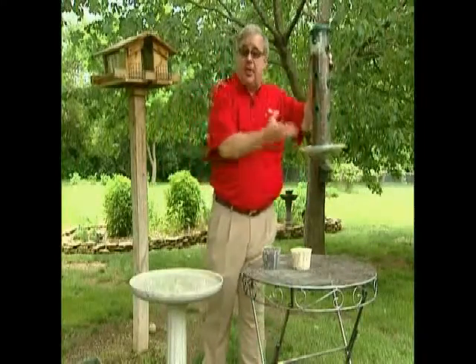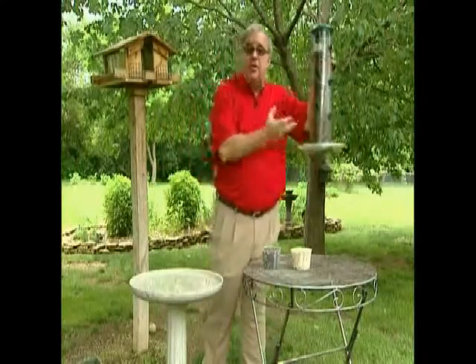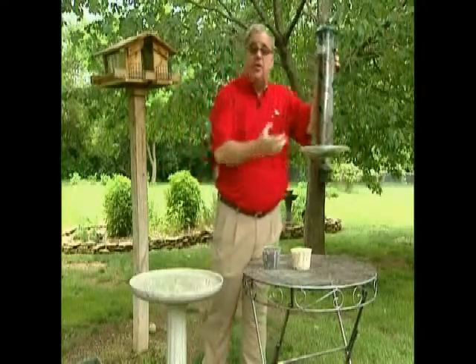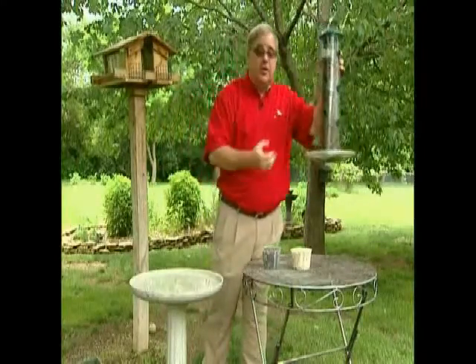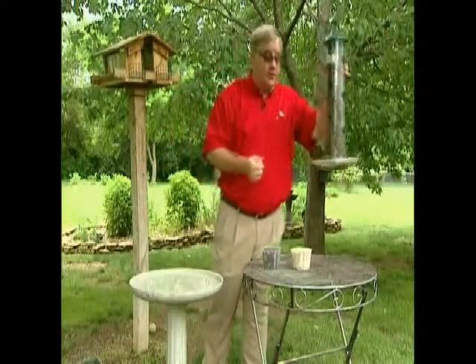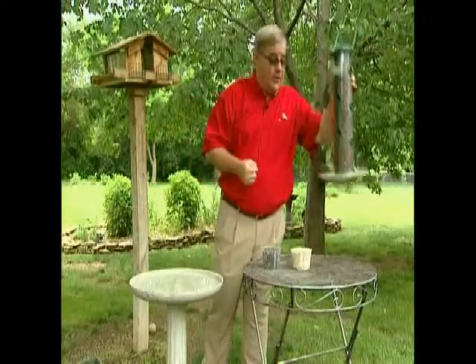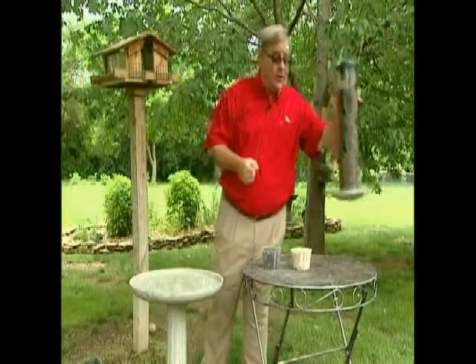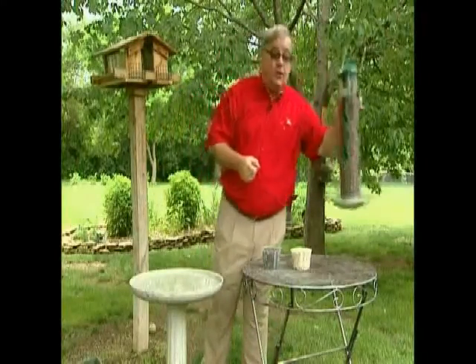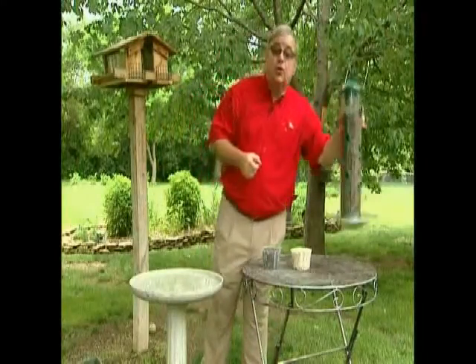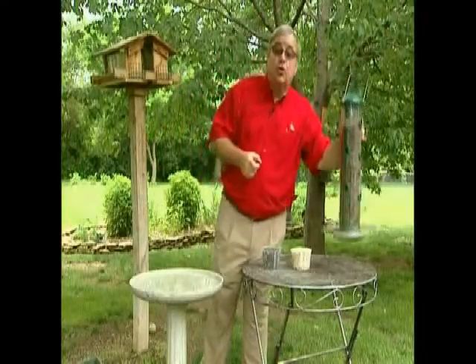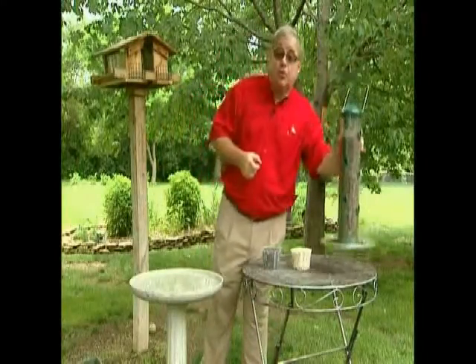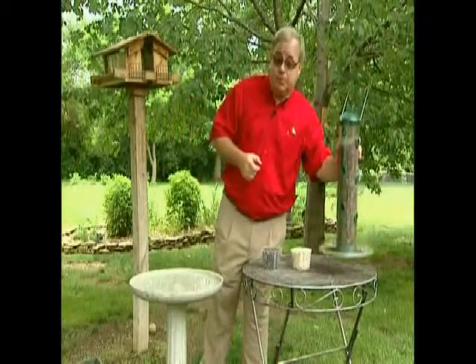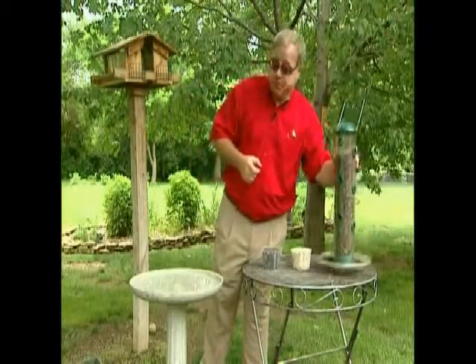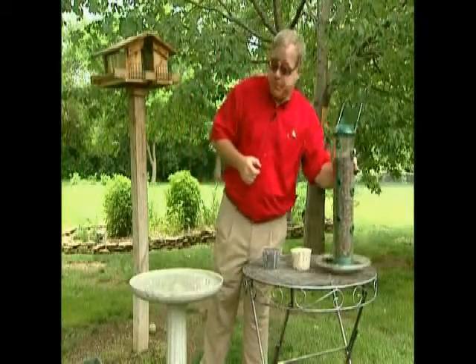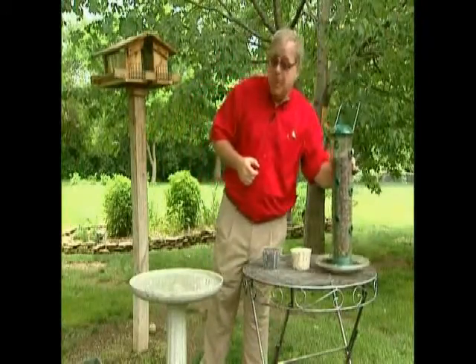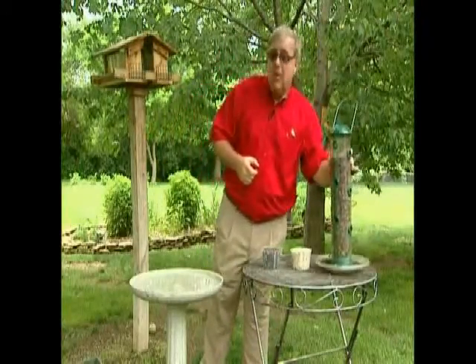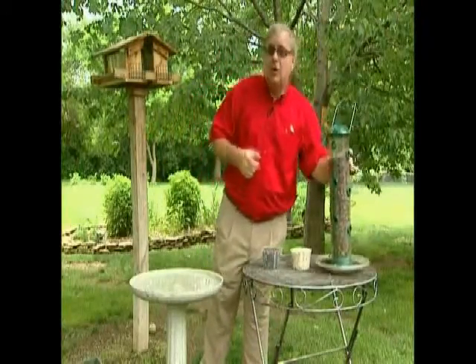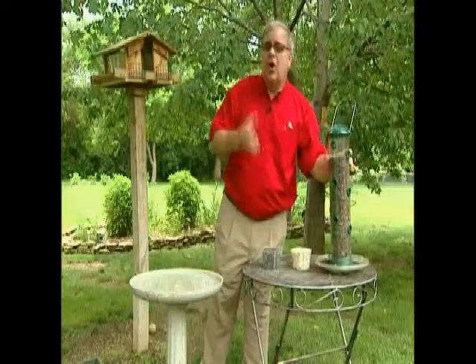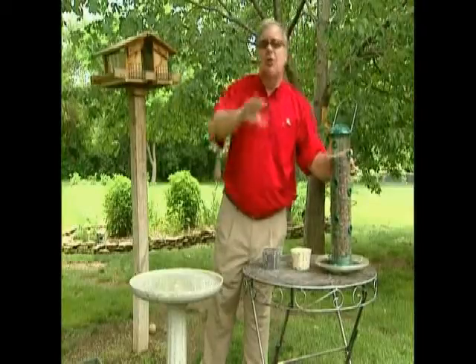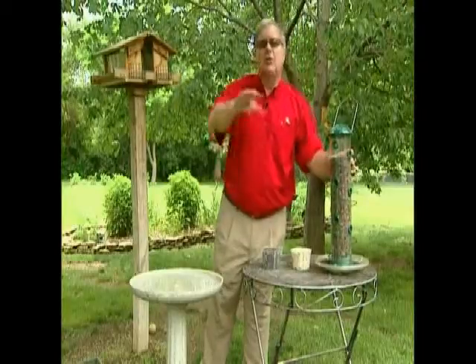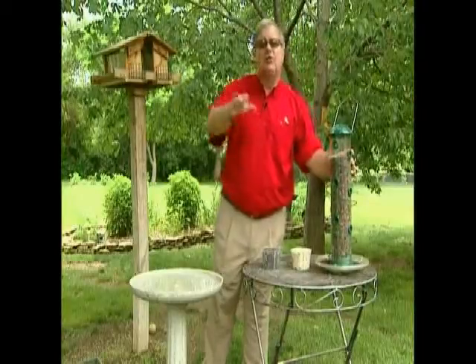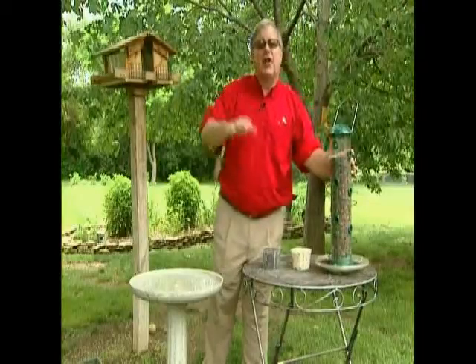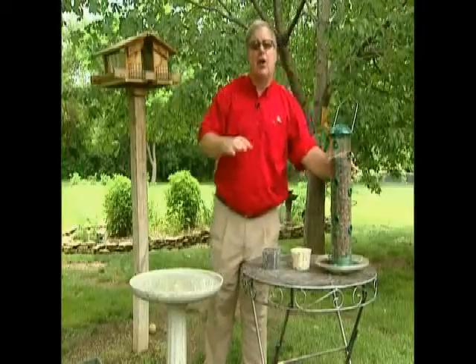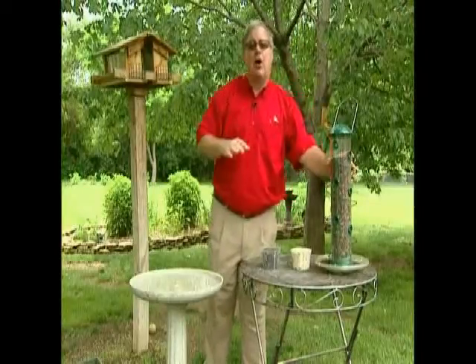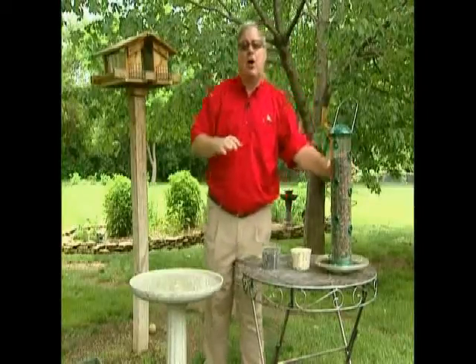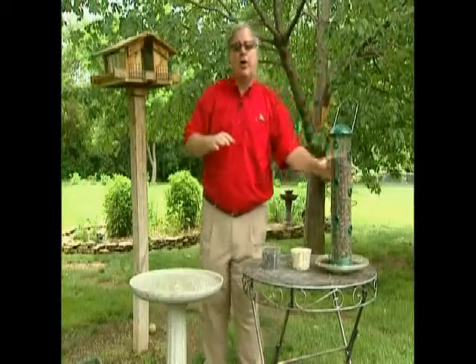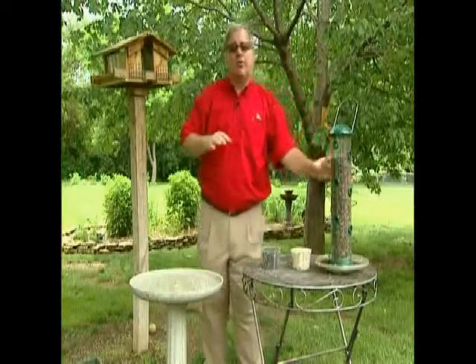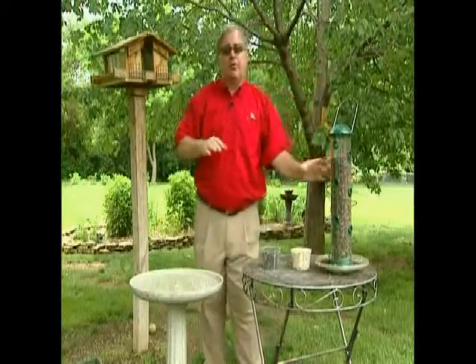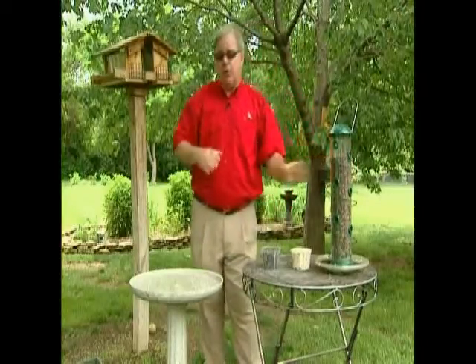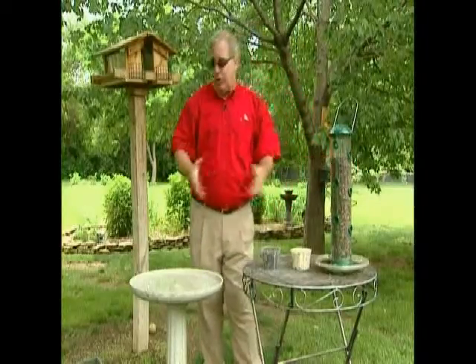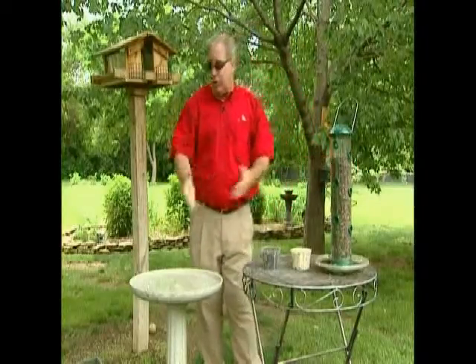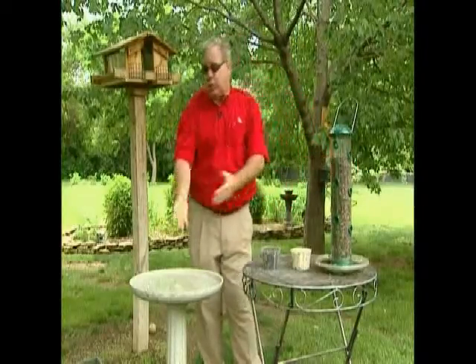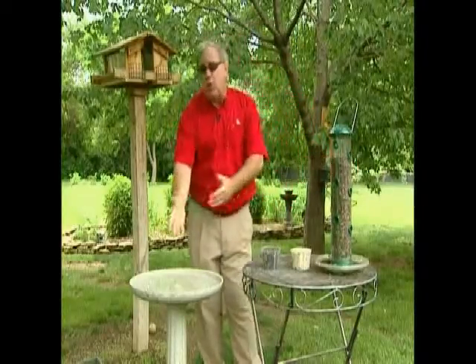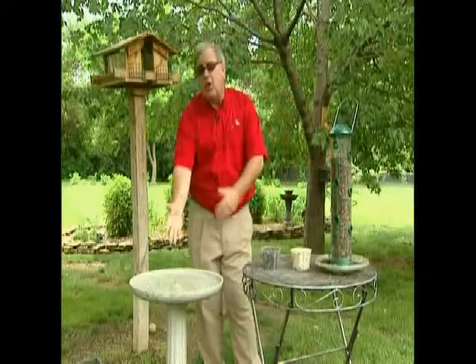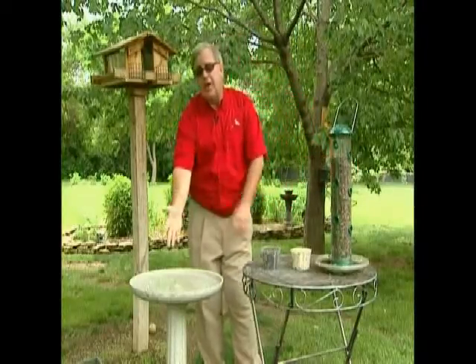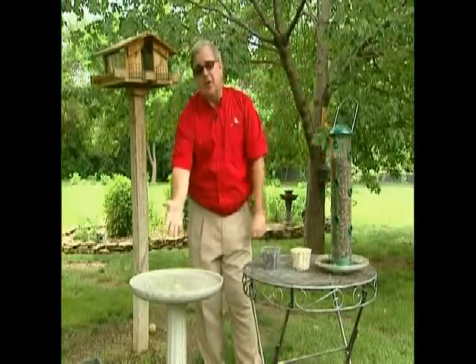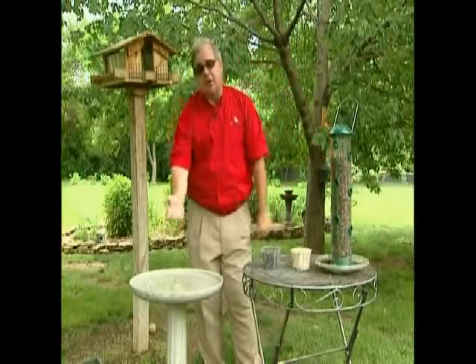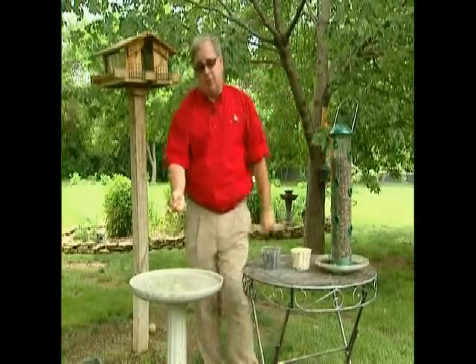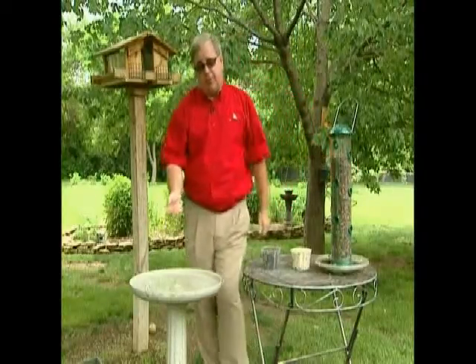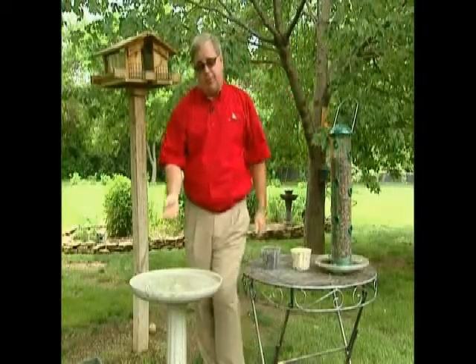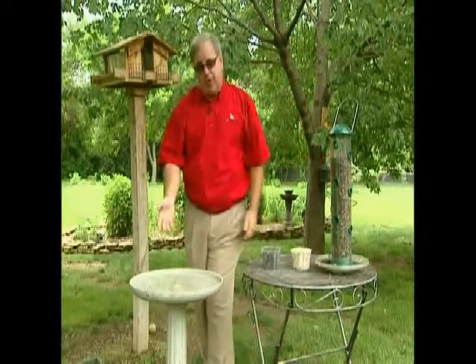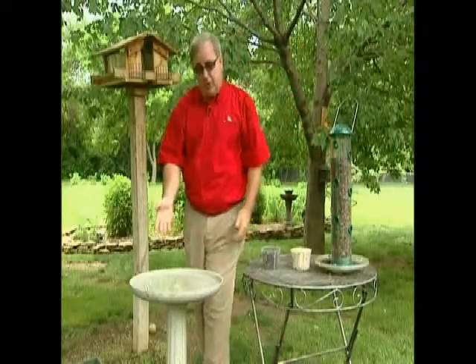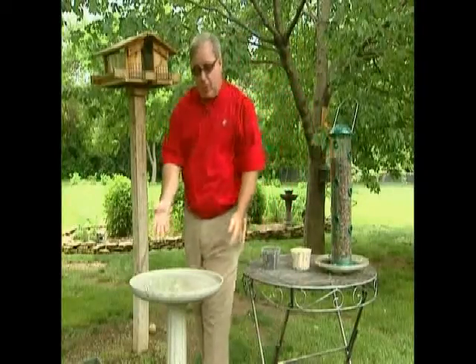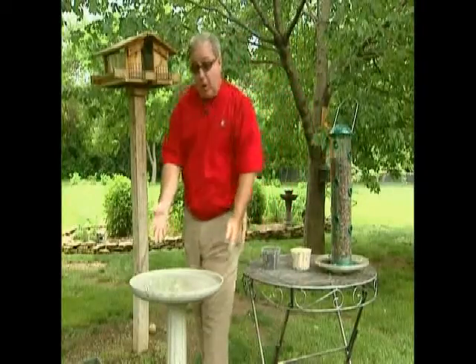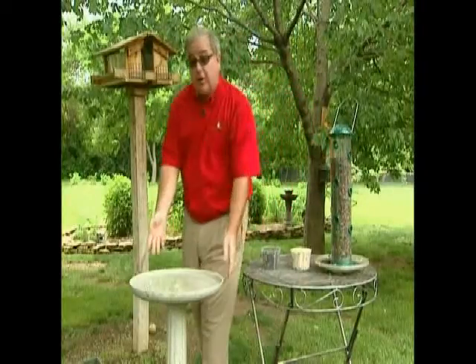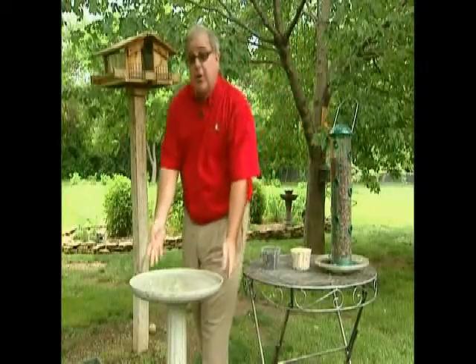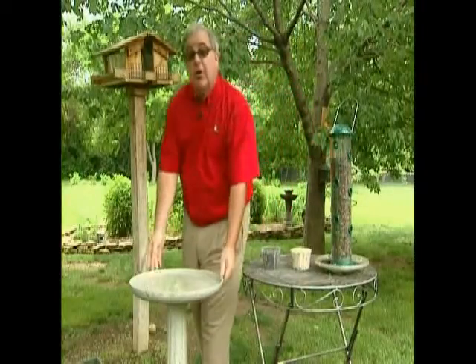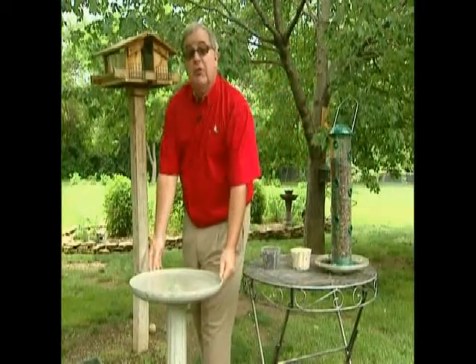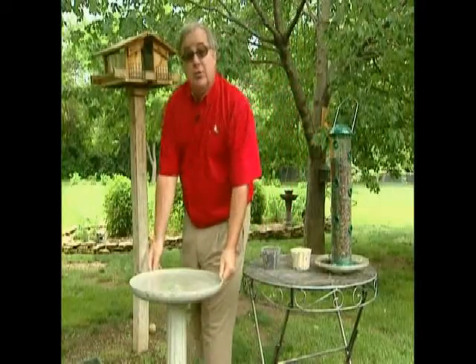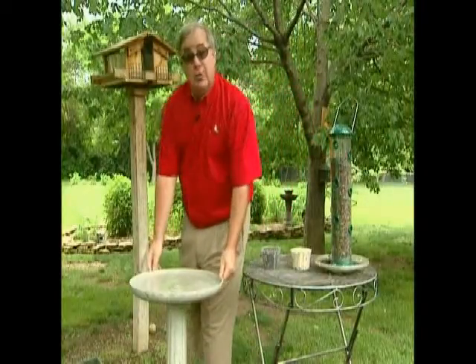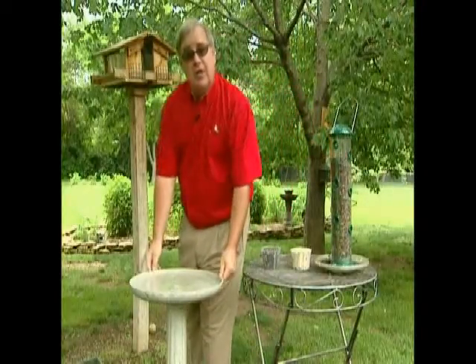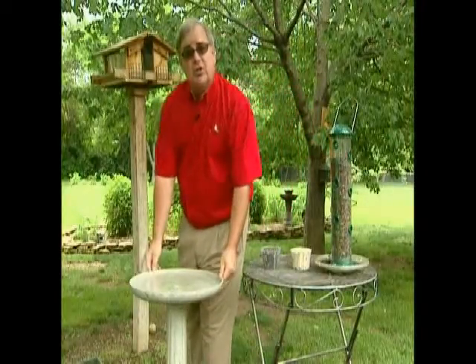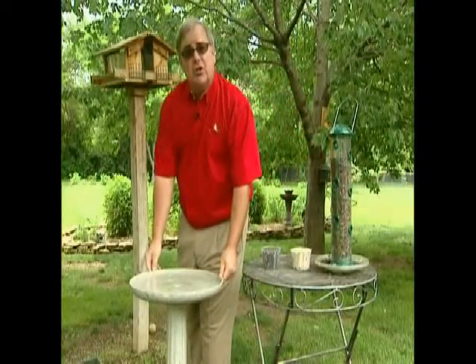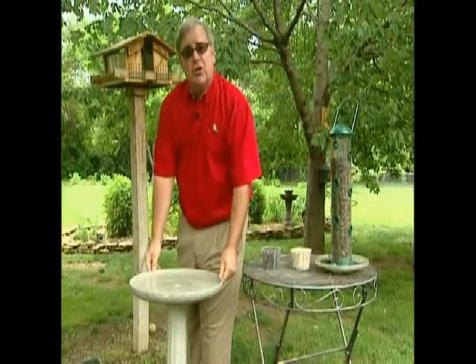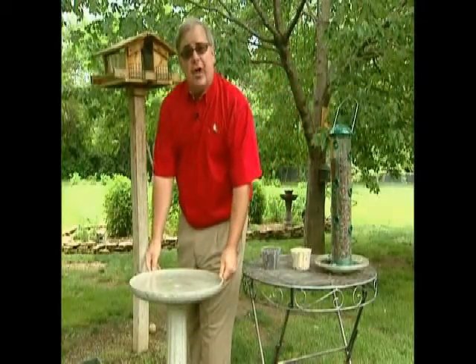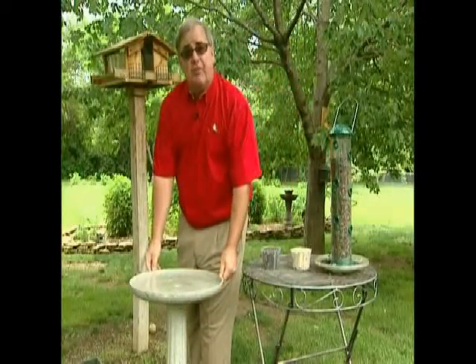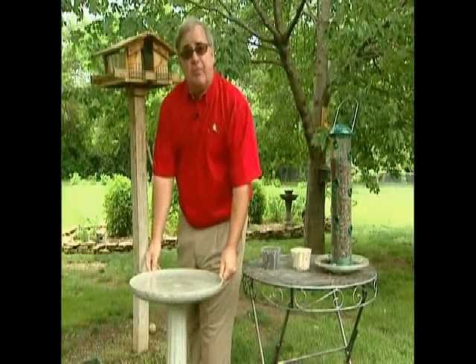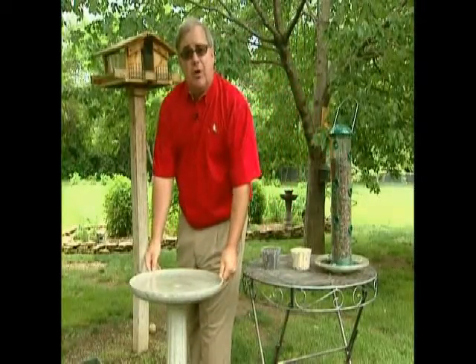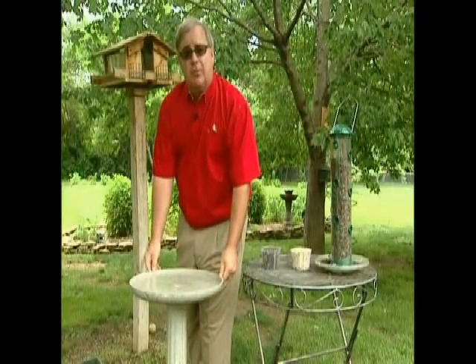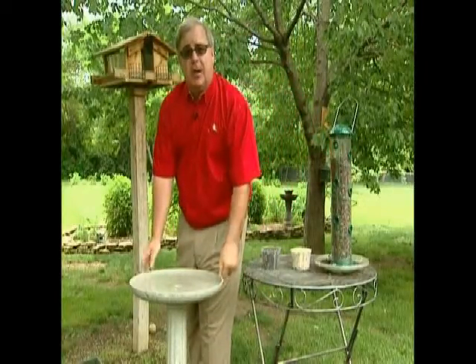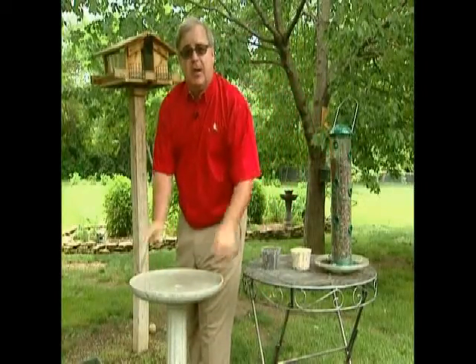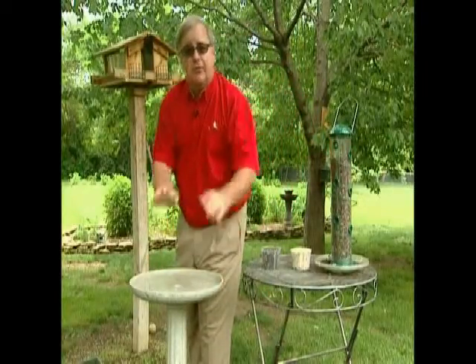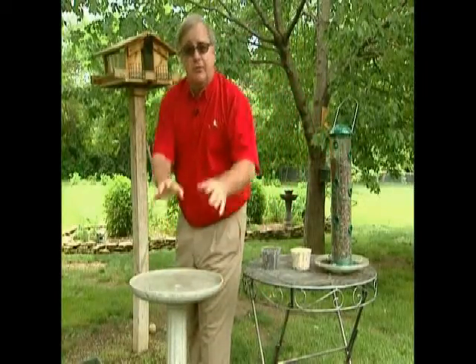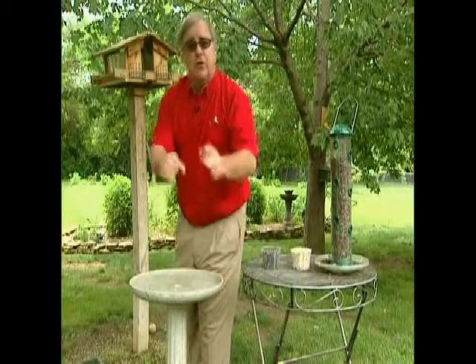Cardinals, like all other birds, readily respond to water, so make sure you have a birdbath full of water ready for them to come see you.